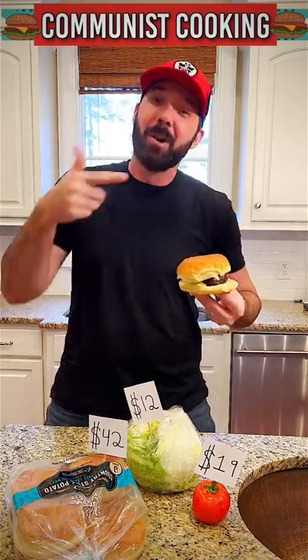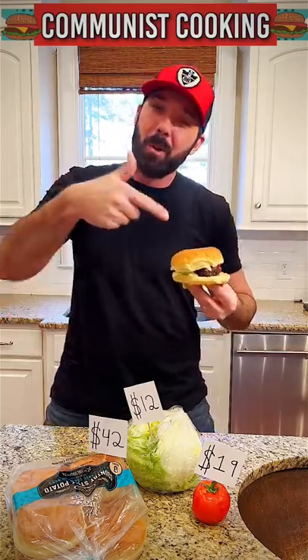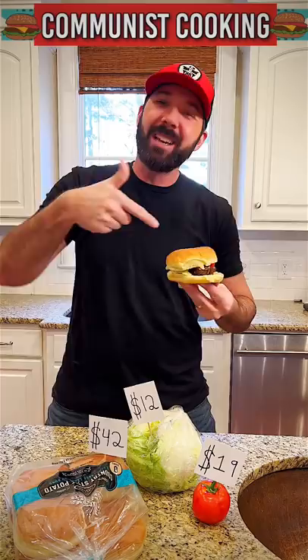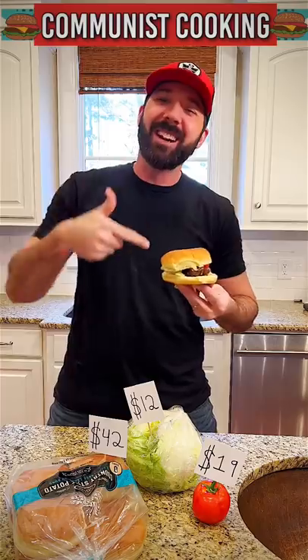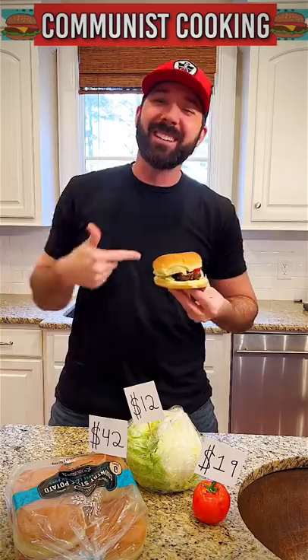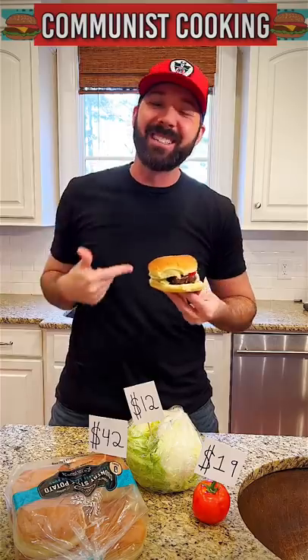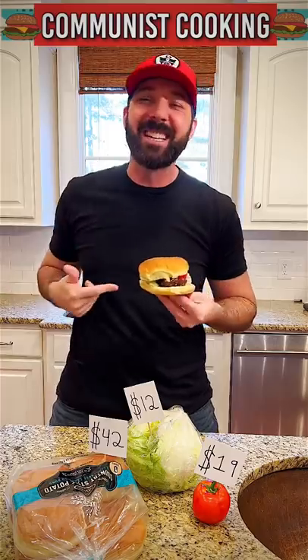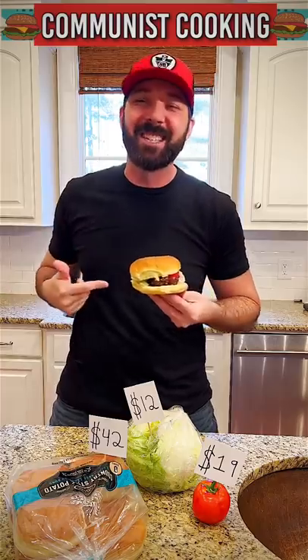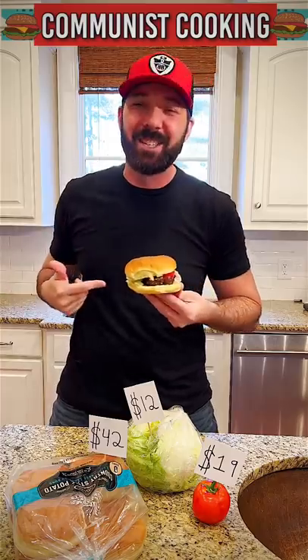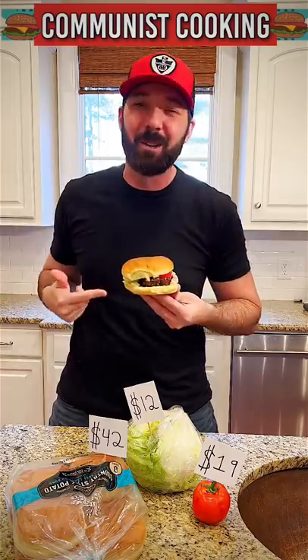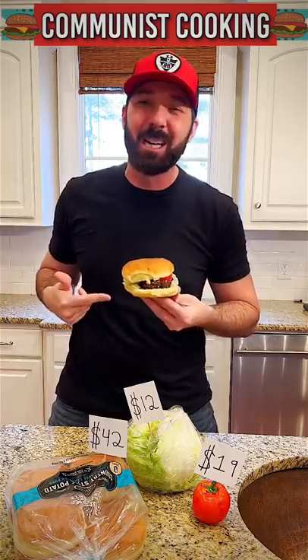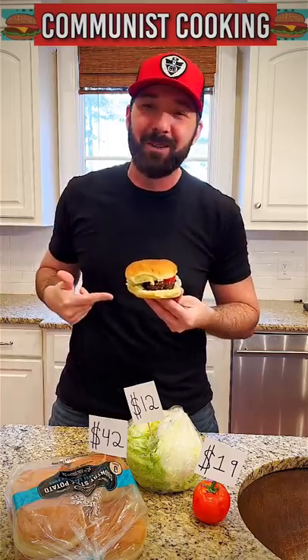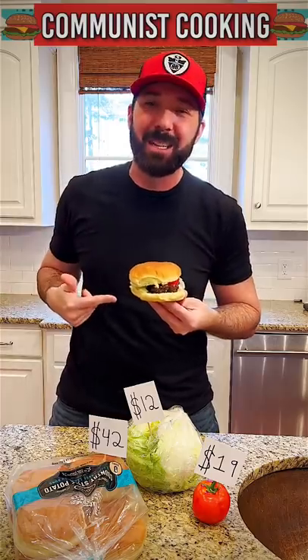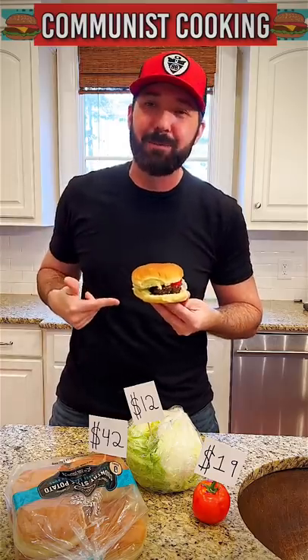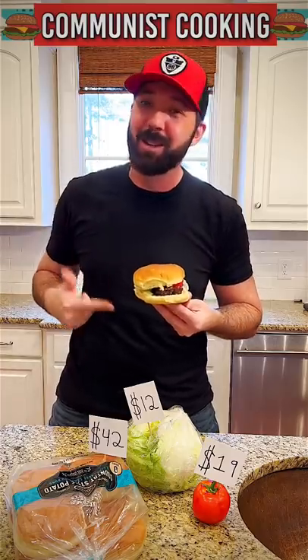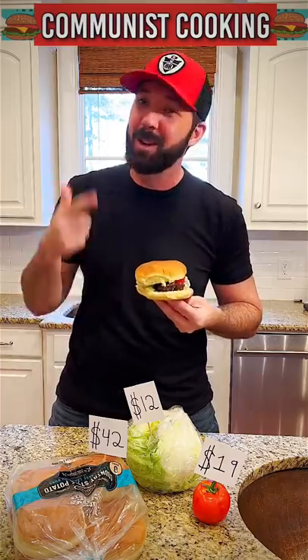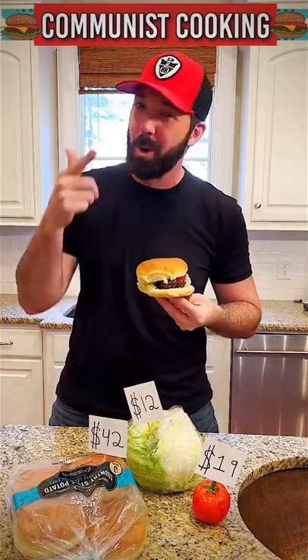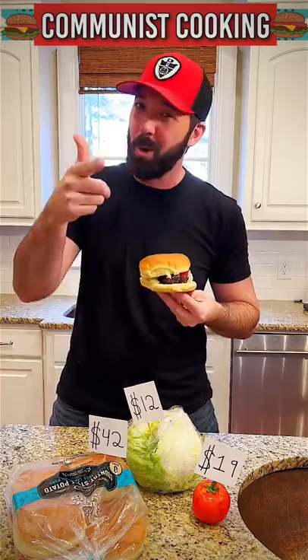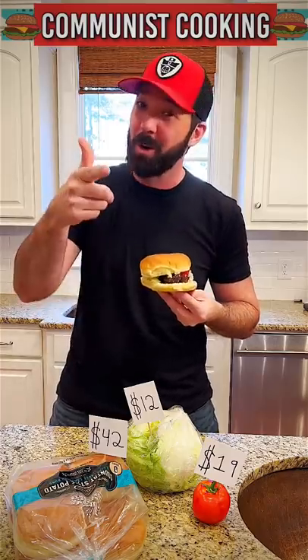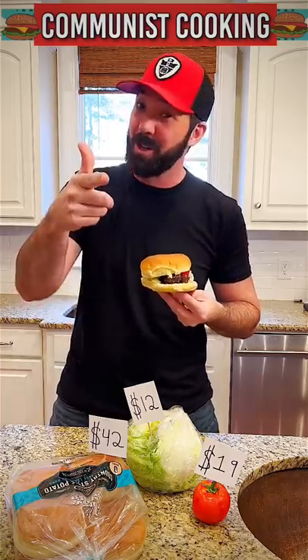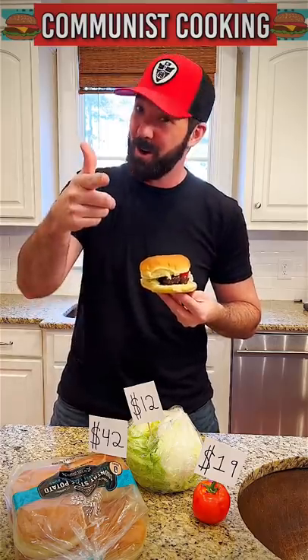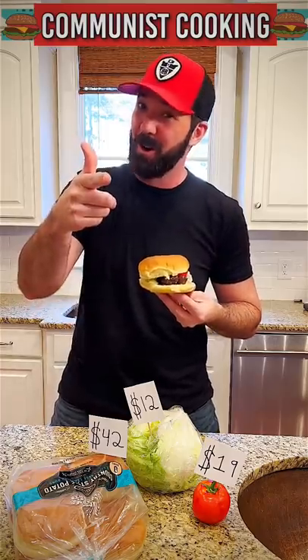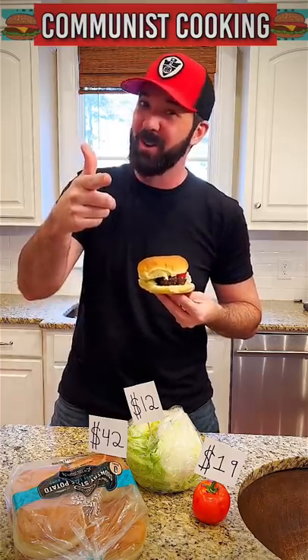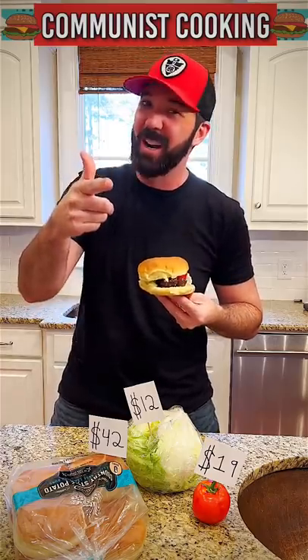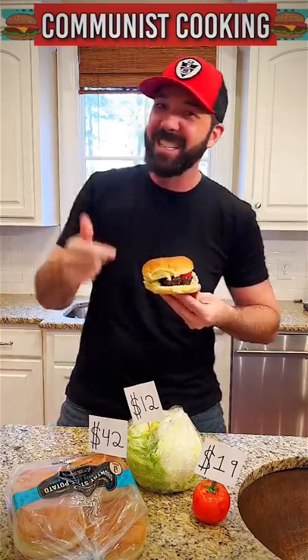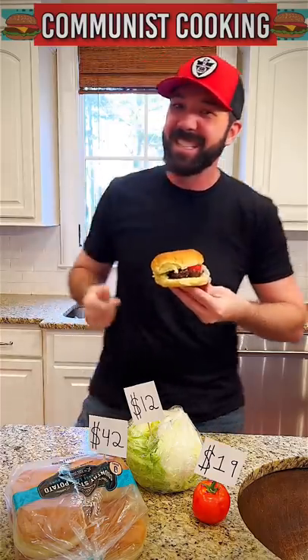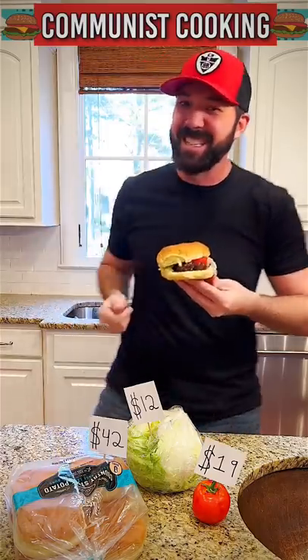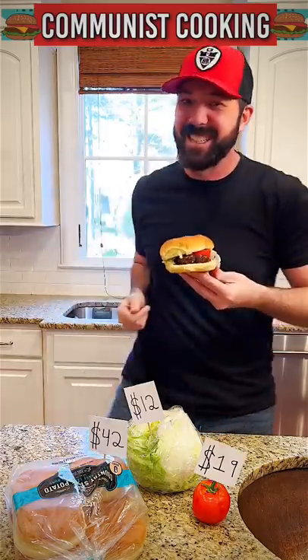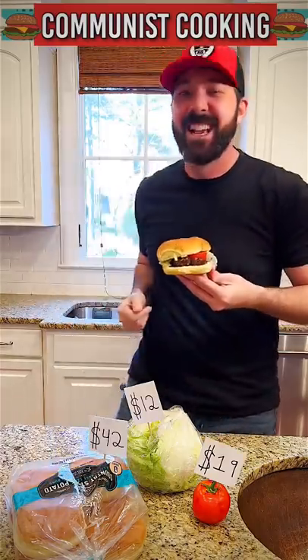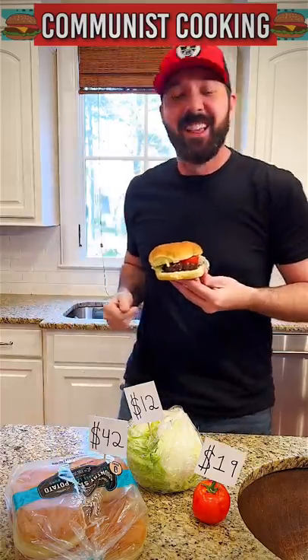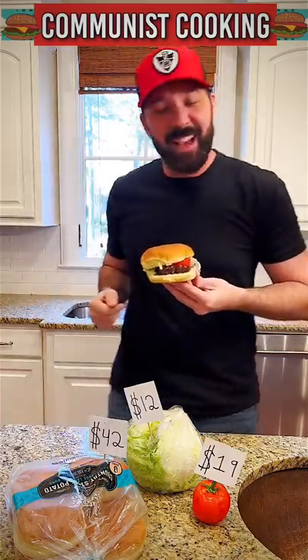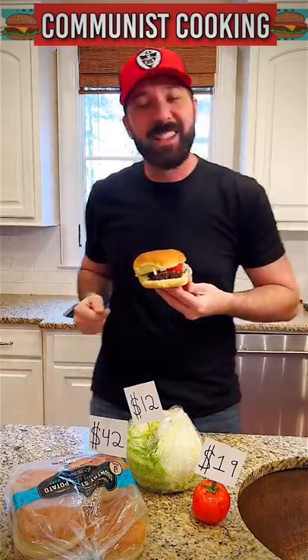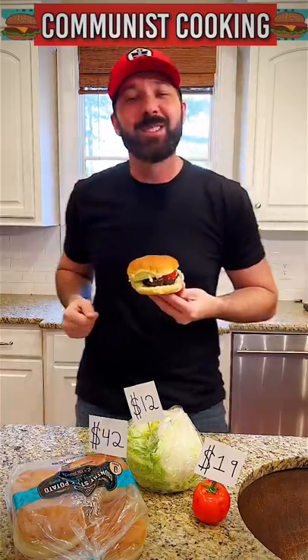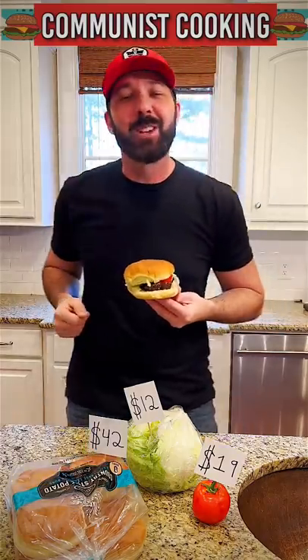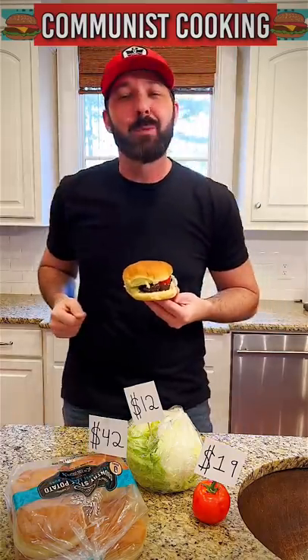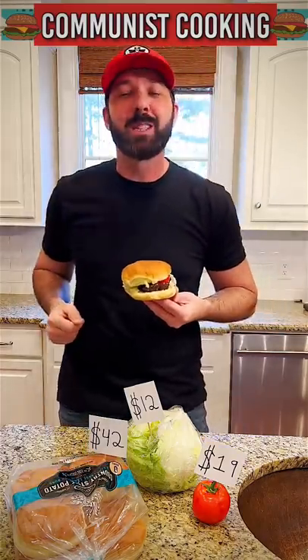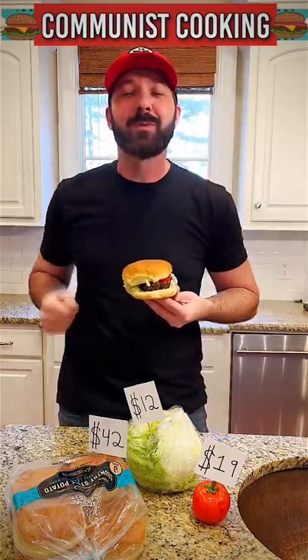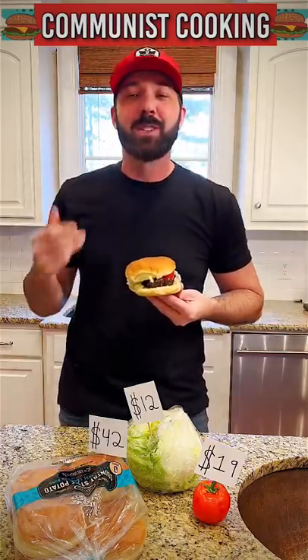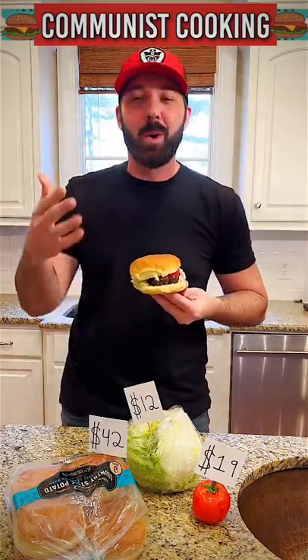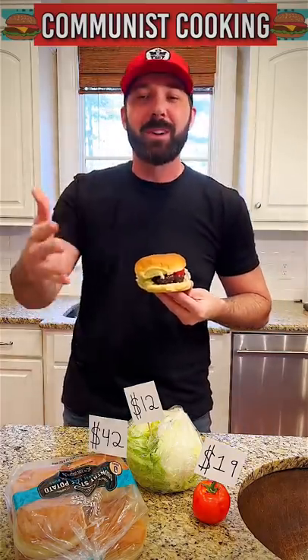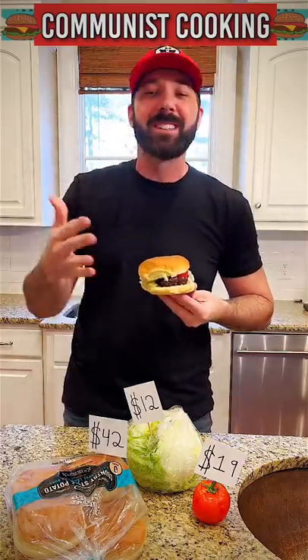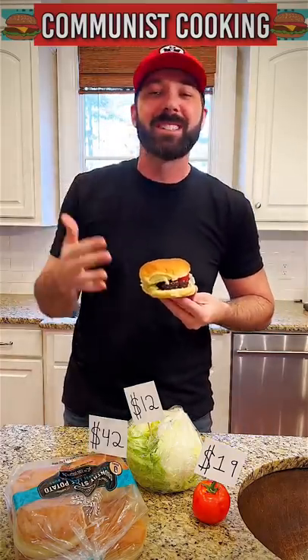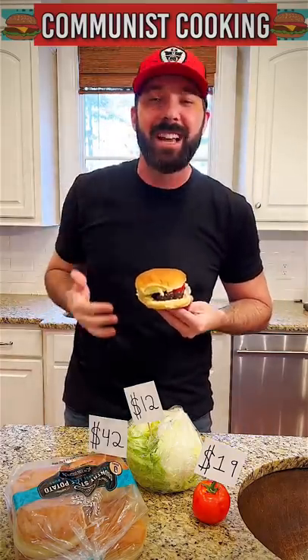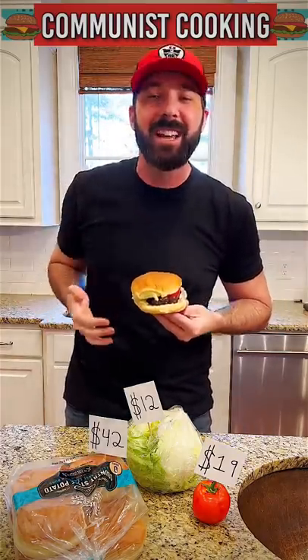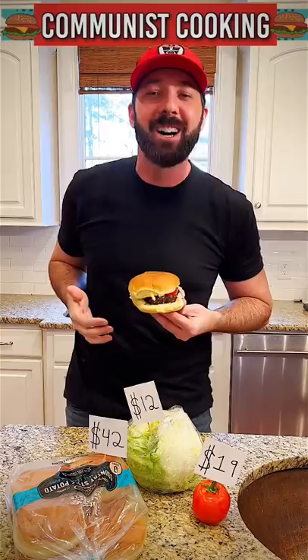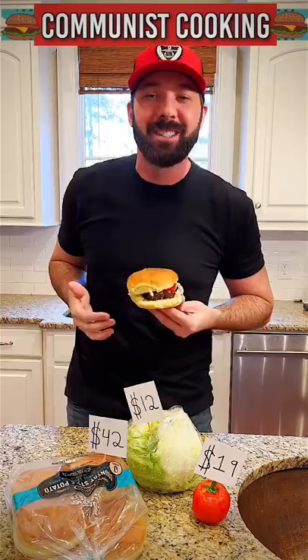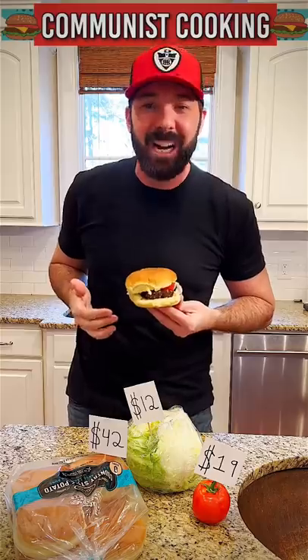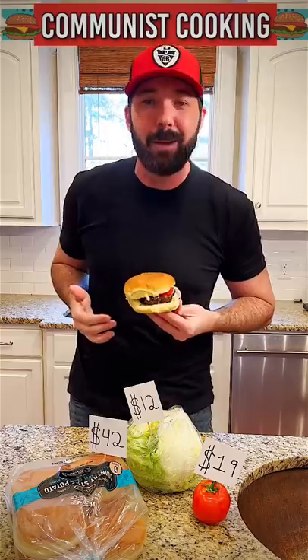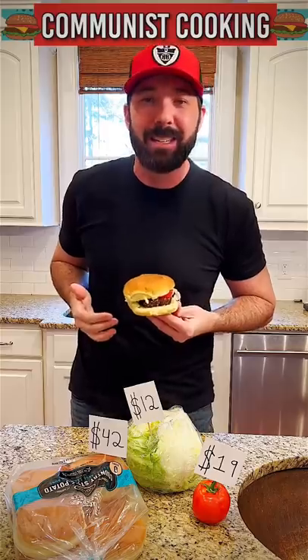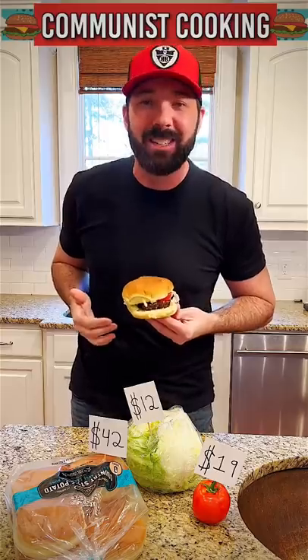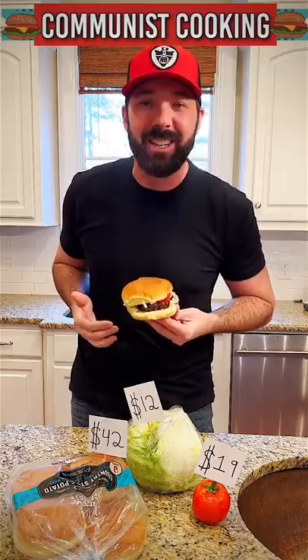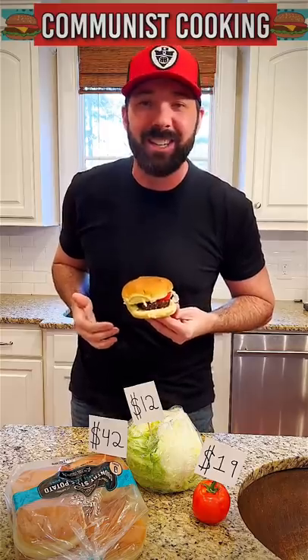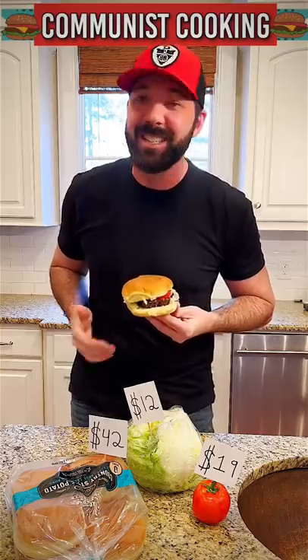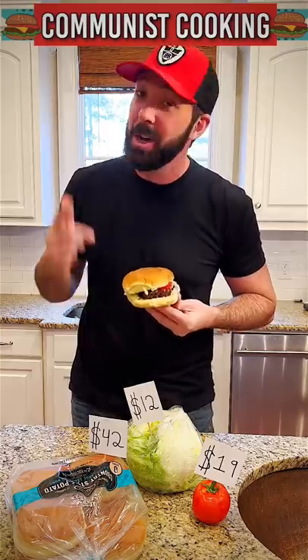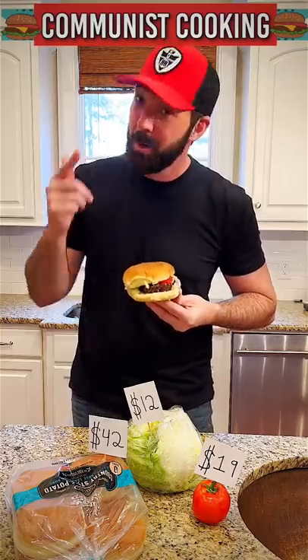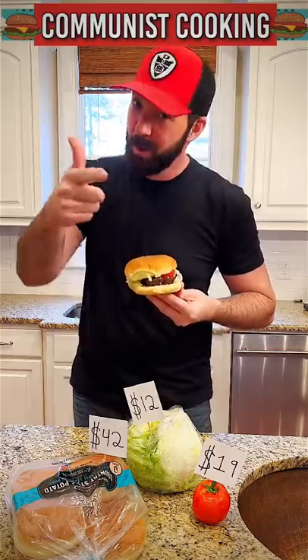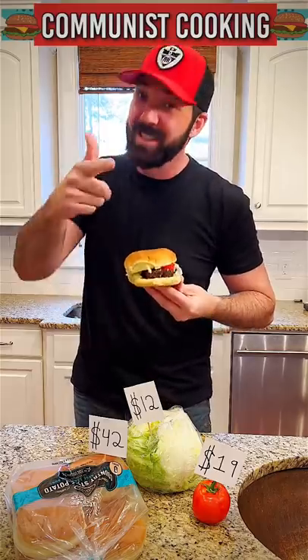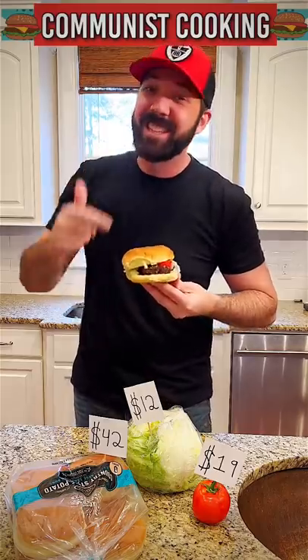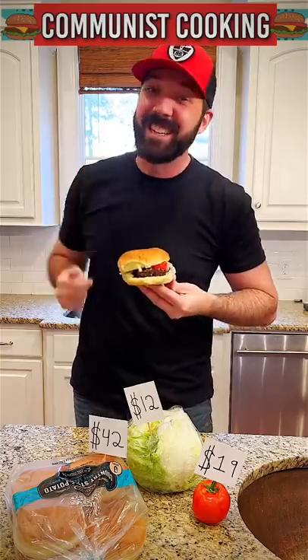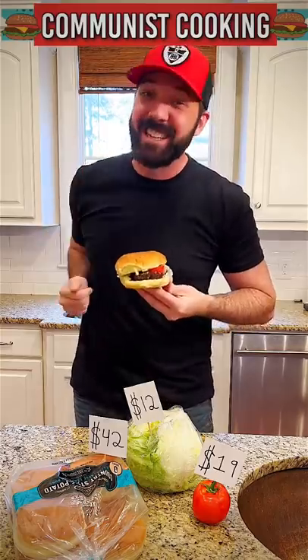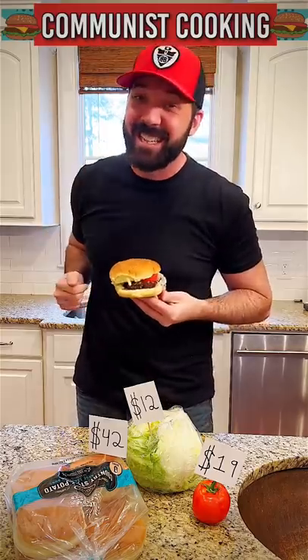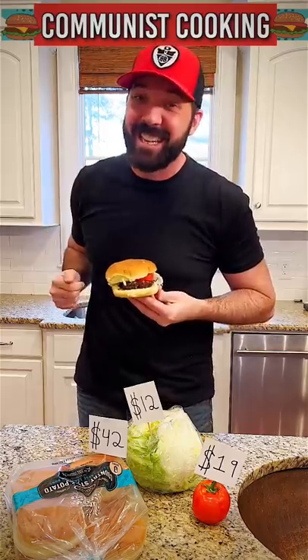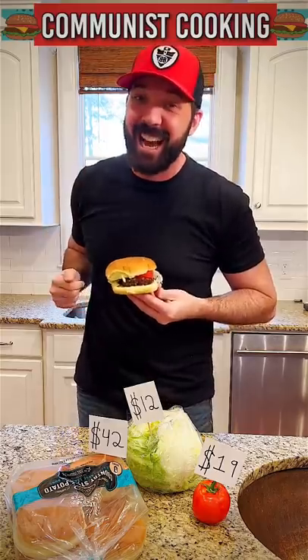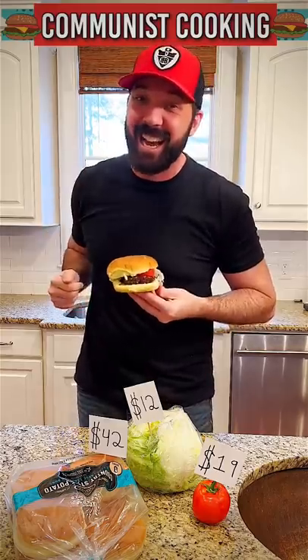We guarantee that you'll love this burger or you're racist. Thank you so much for joining us today on Communist Cooking. We'll see you next time.